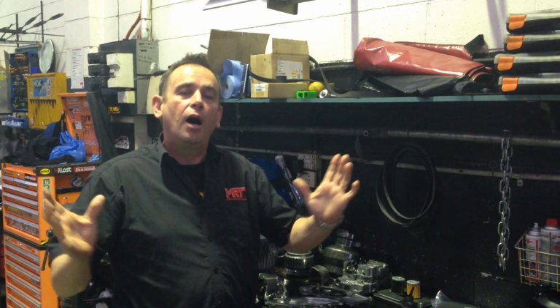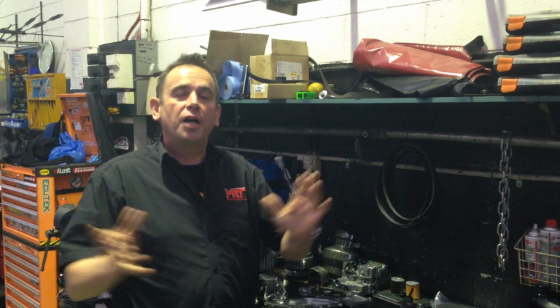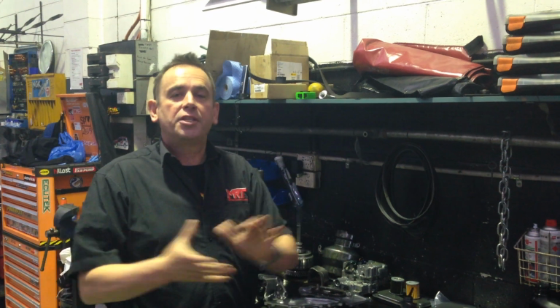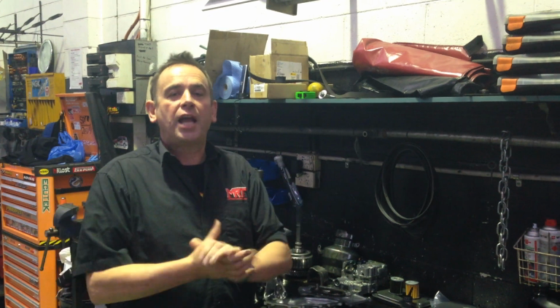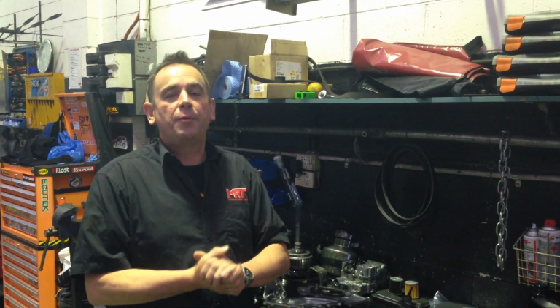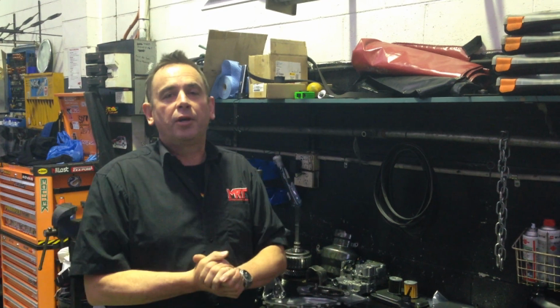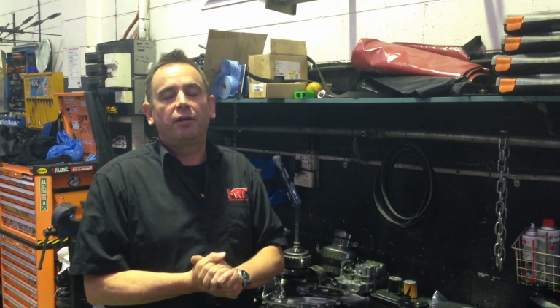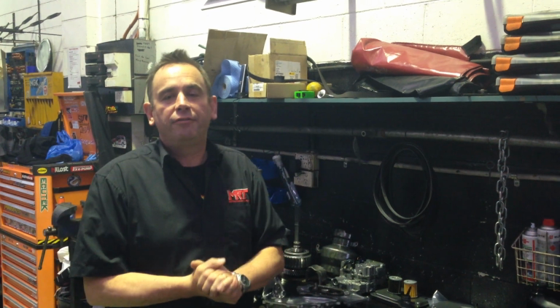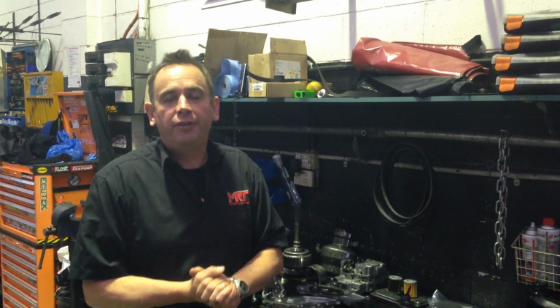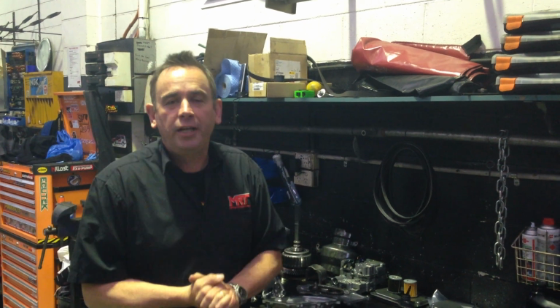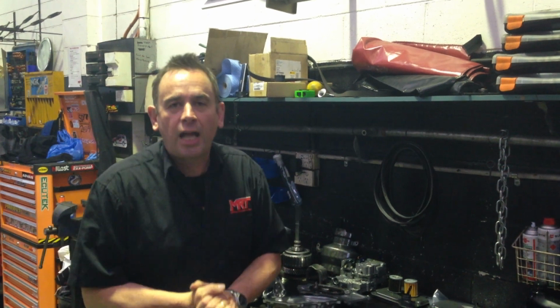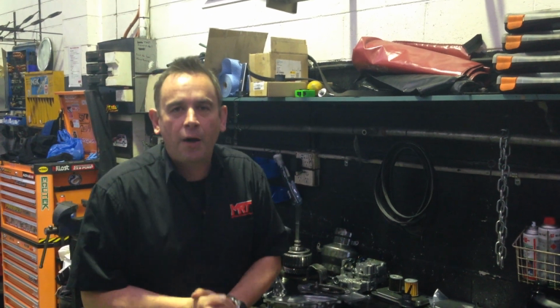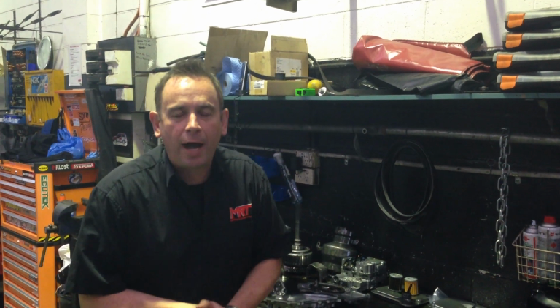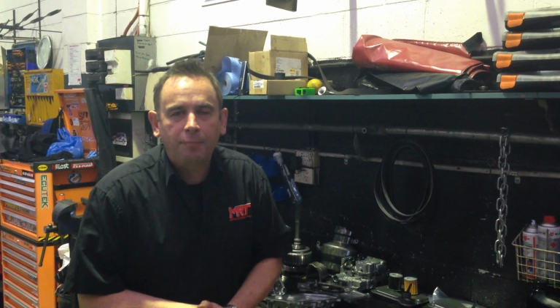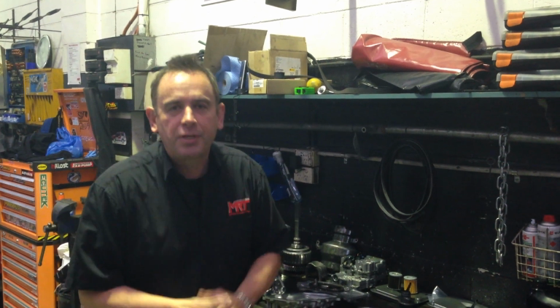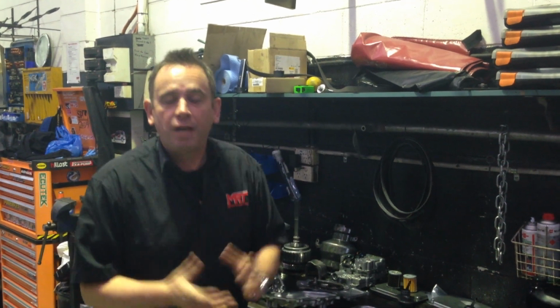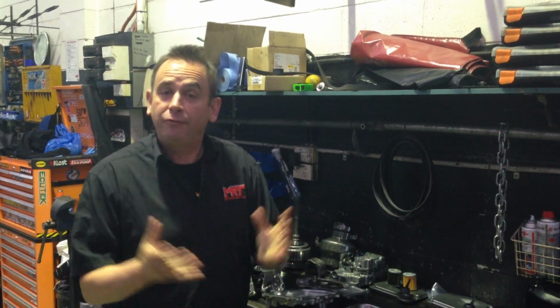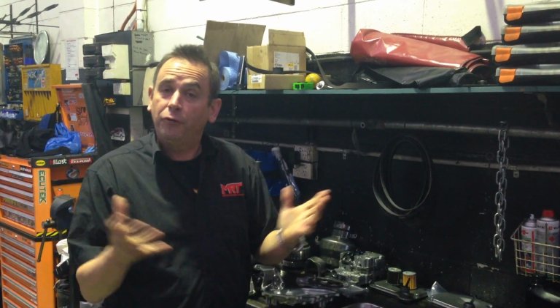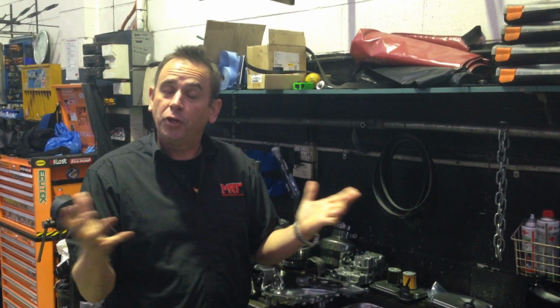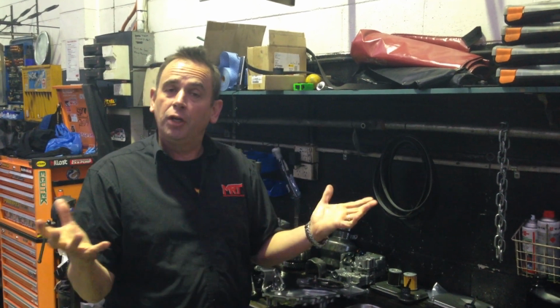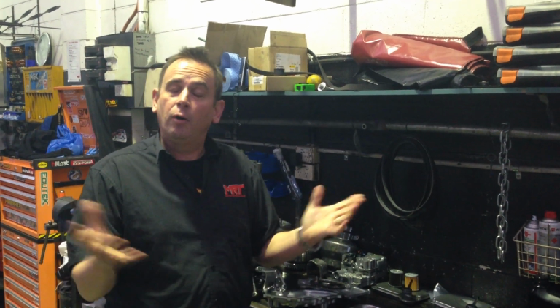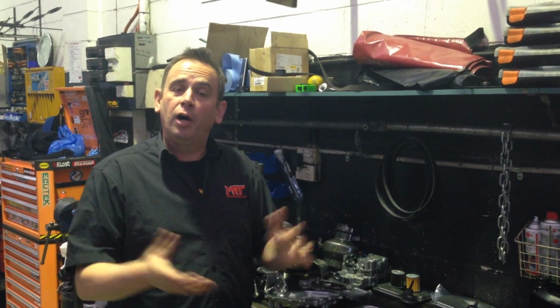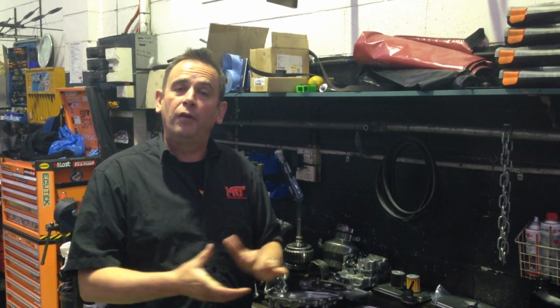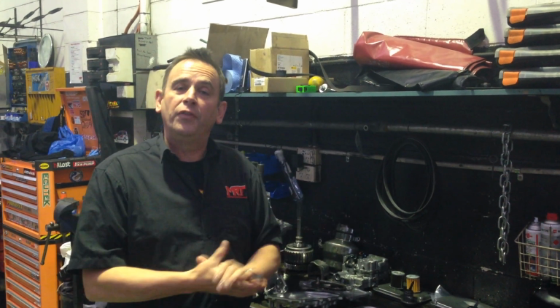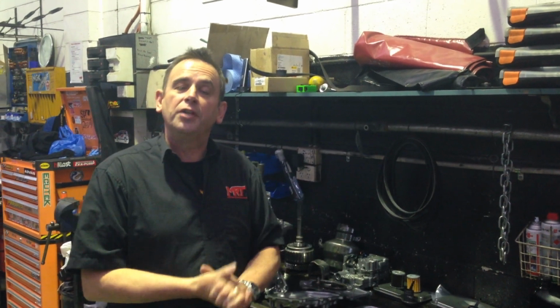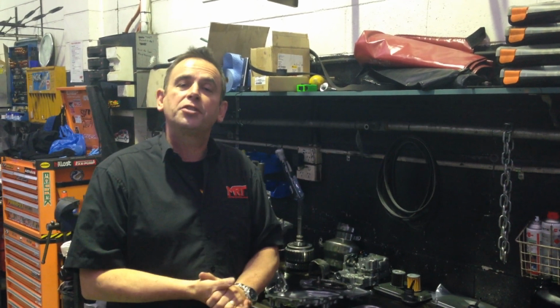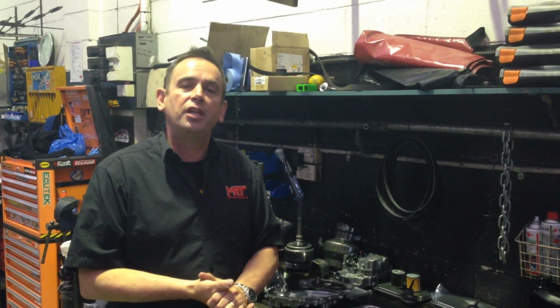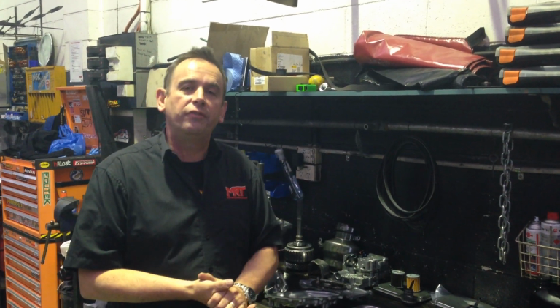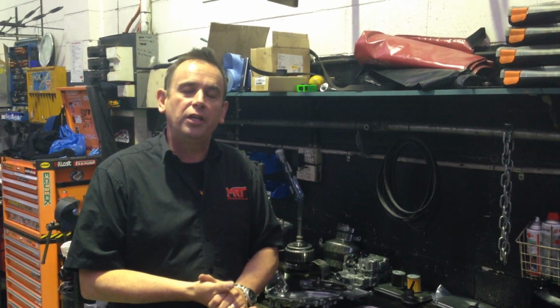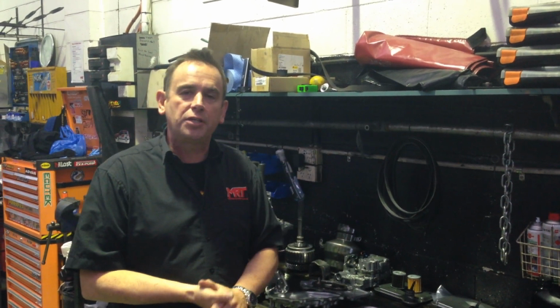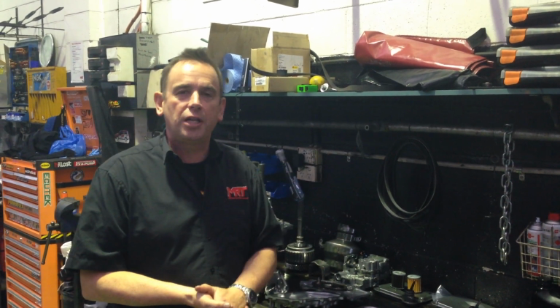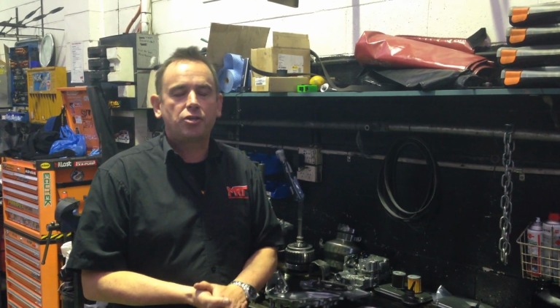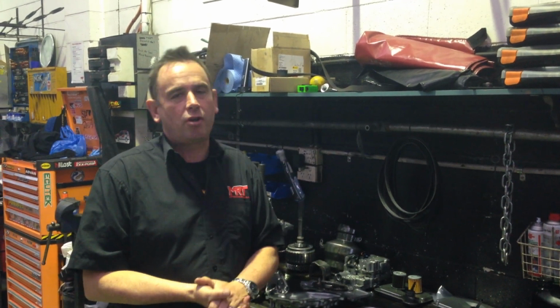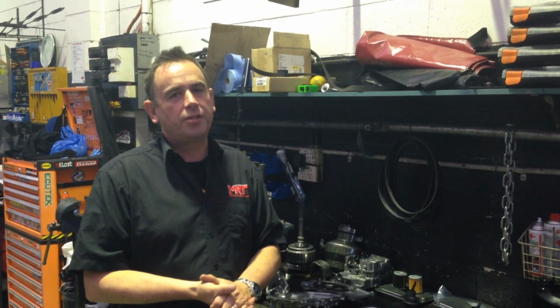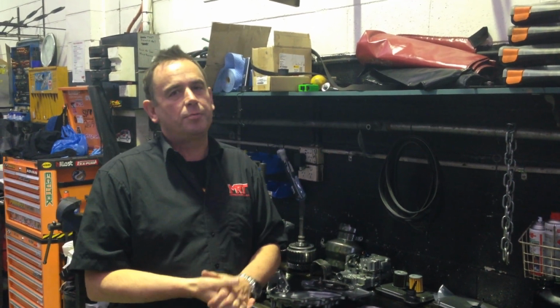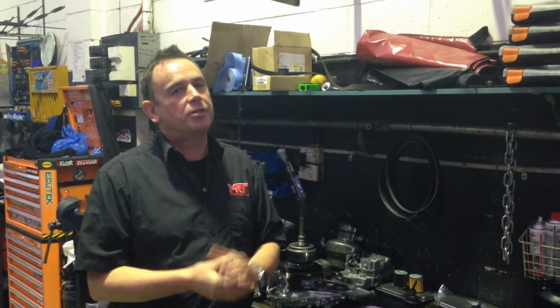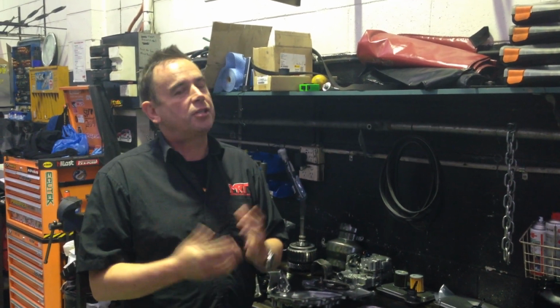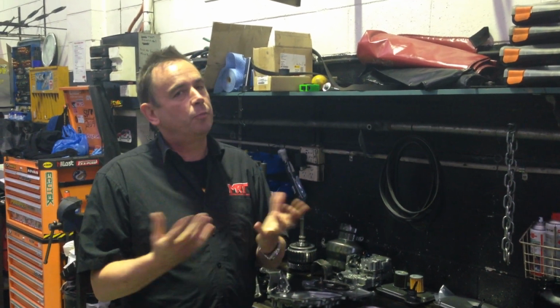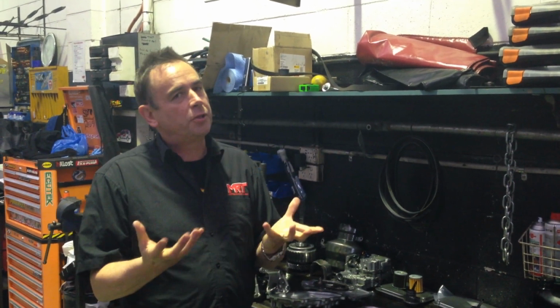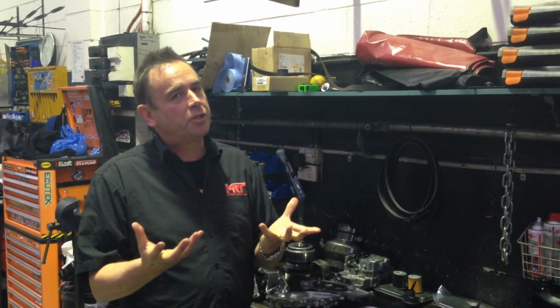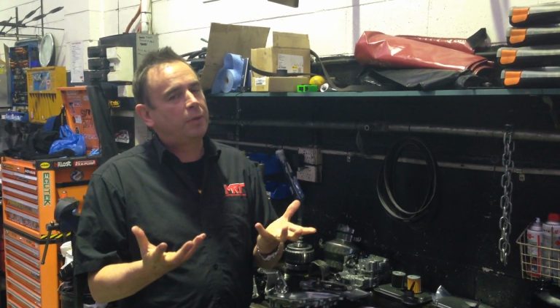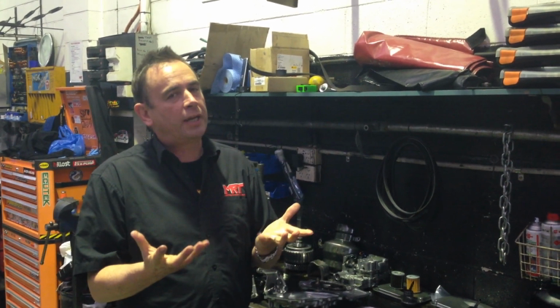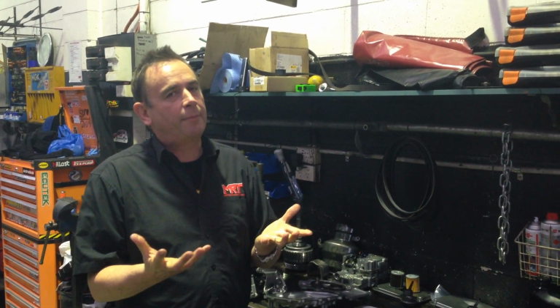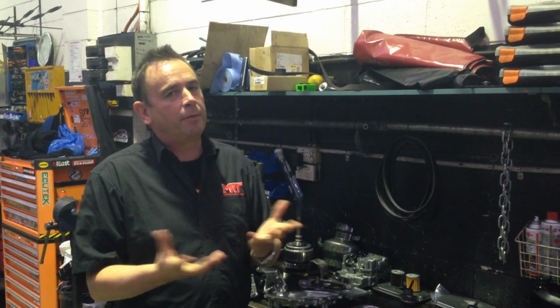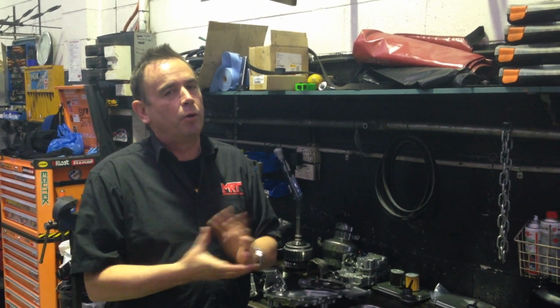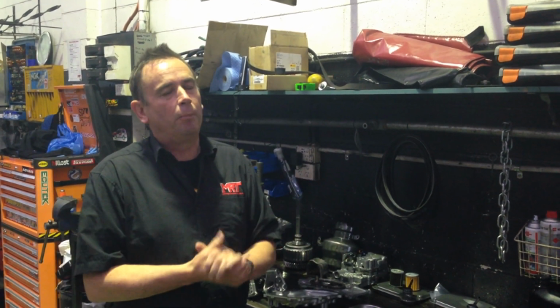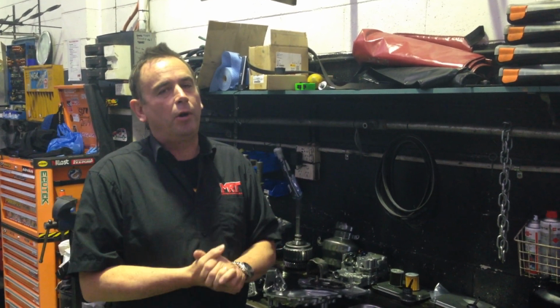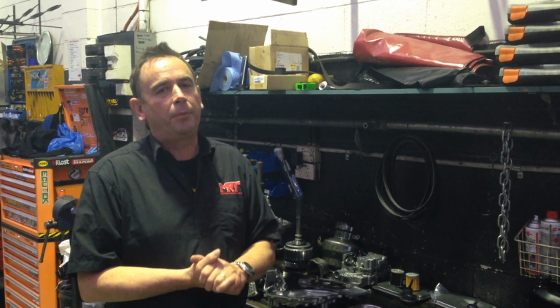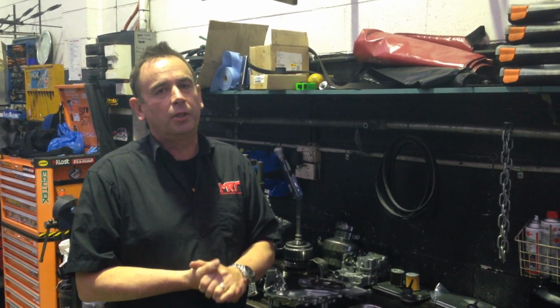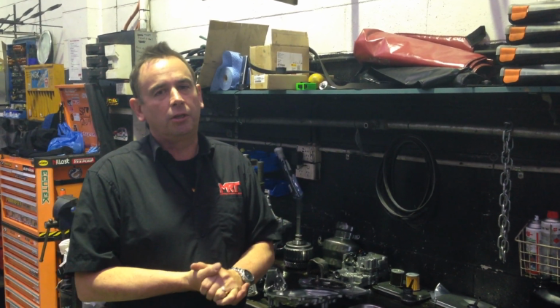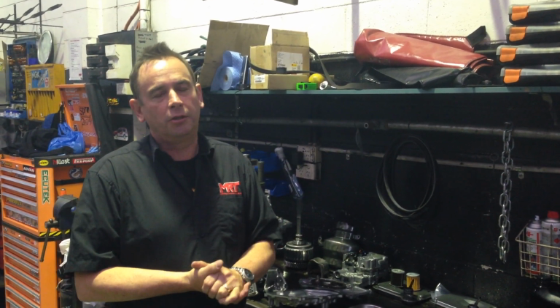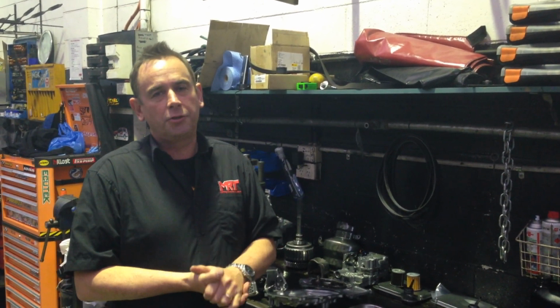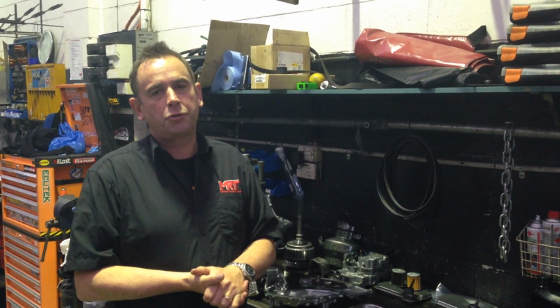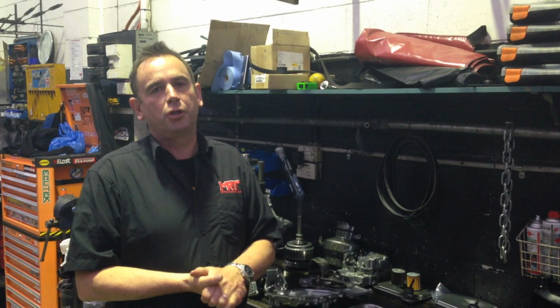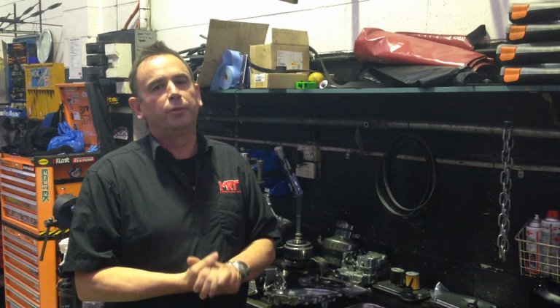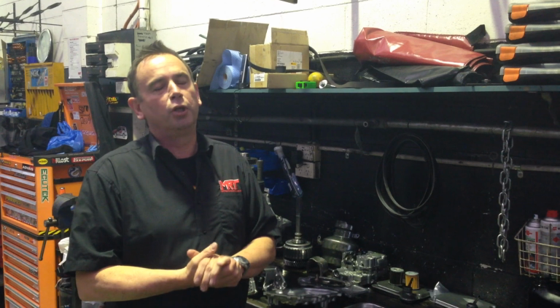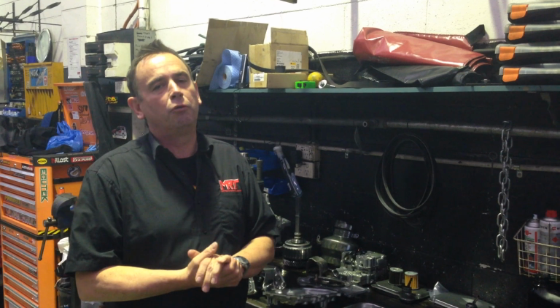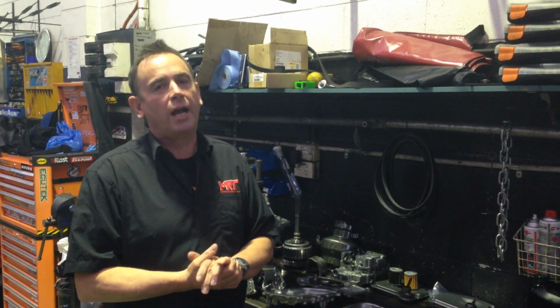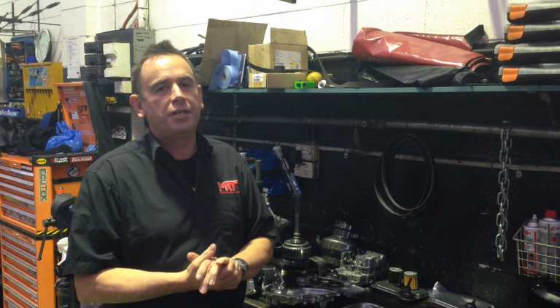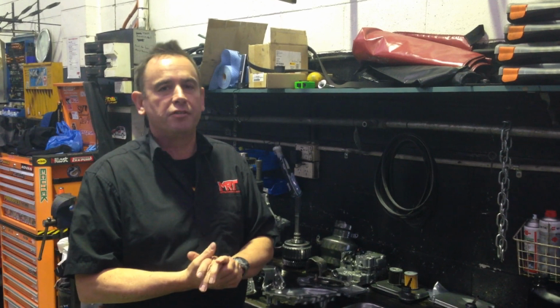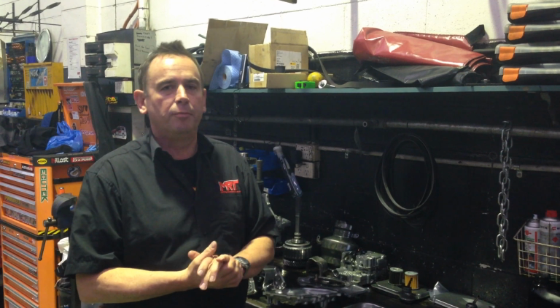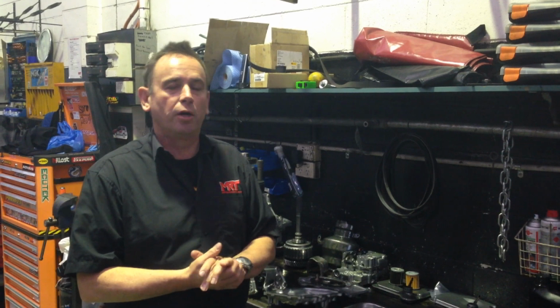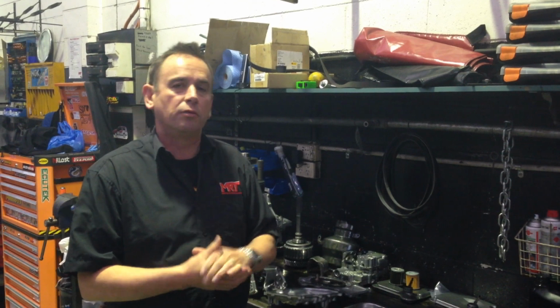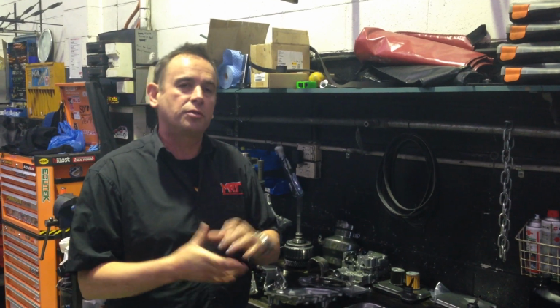Hi, today we've got a video update for you on the CVT transmission, which is becoming more popular on the Subaru range of models.